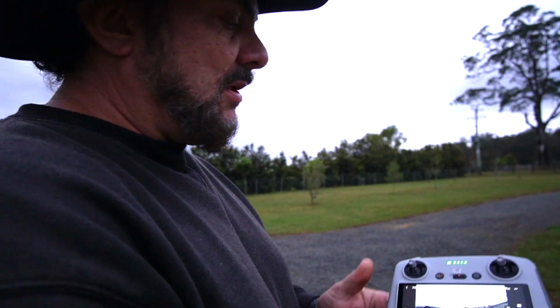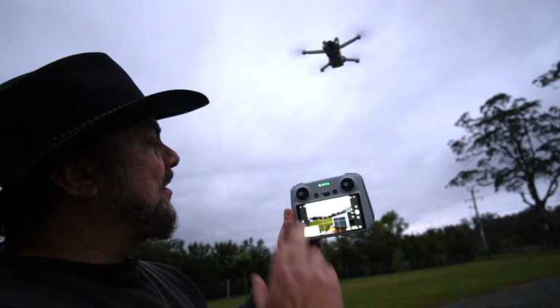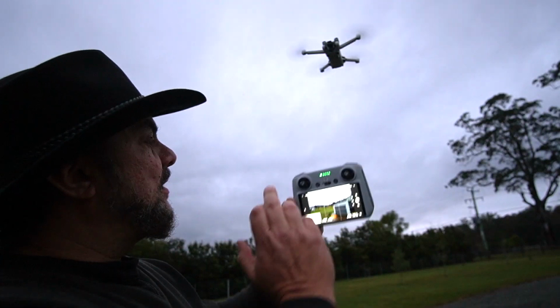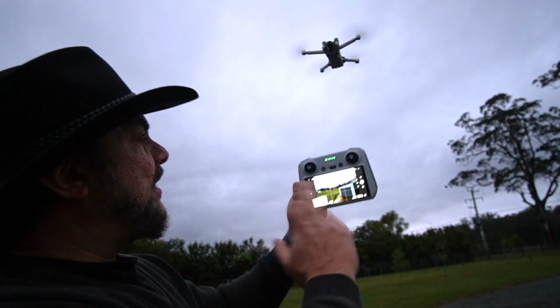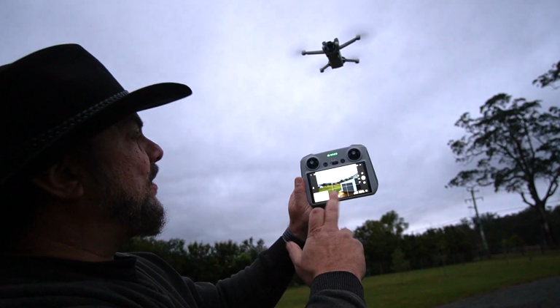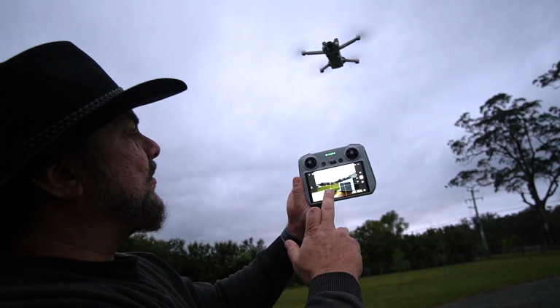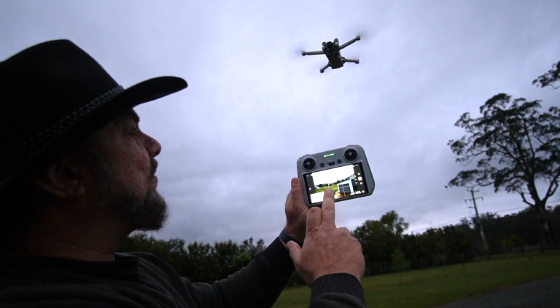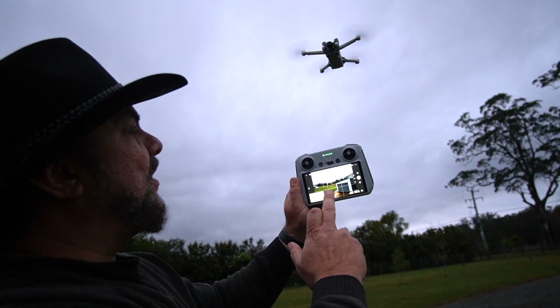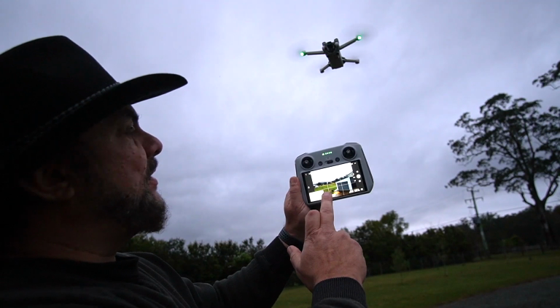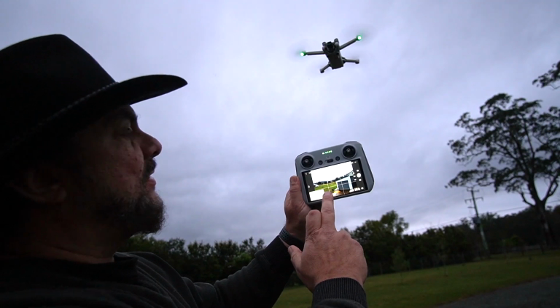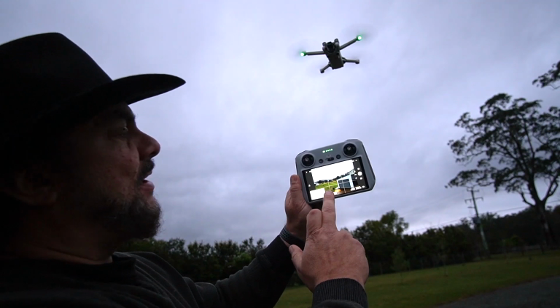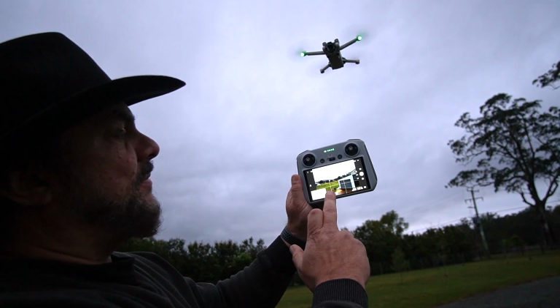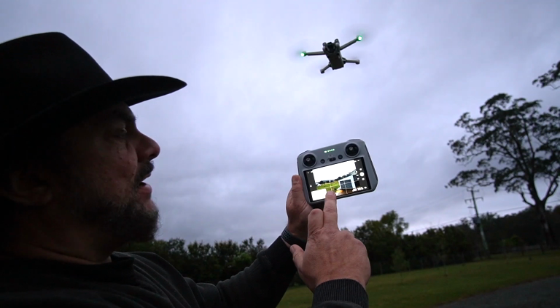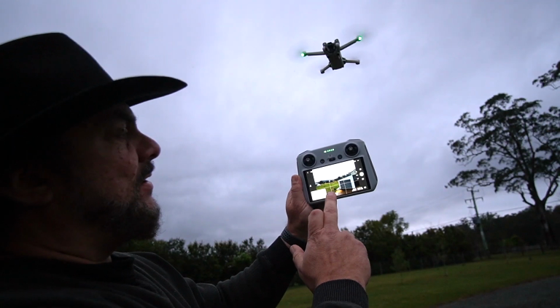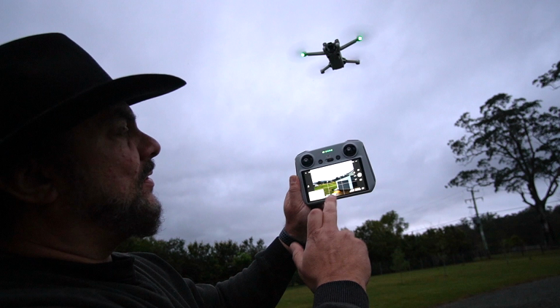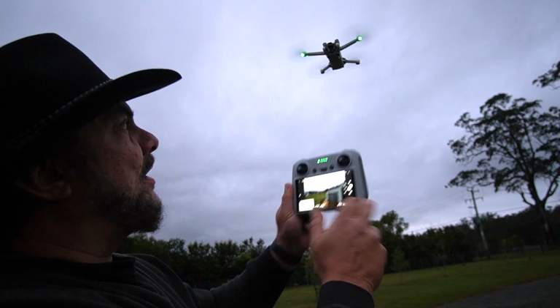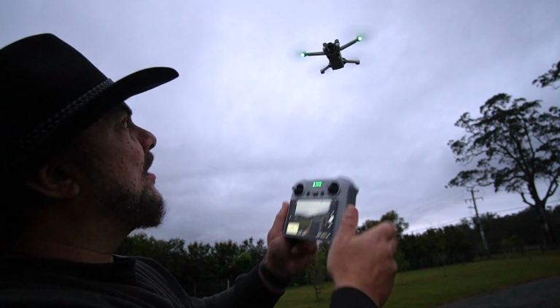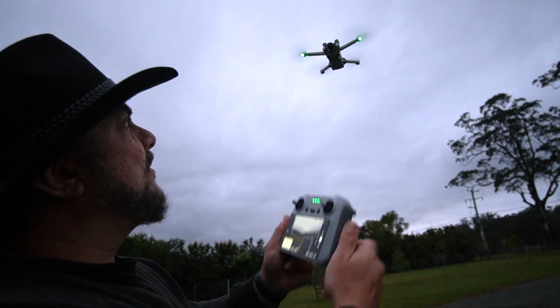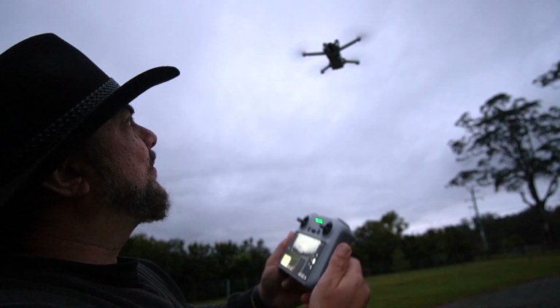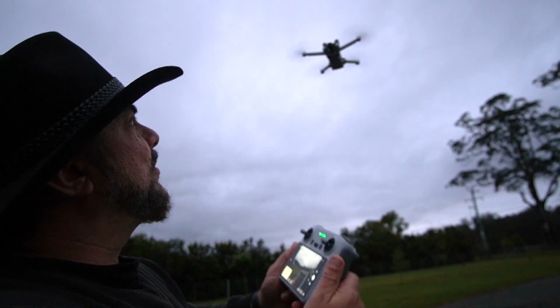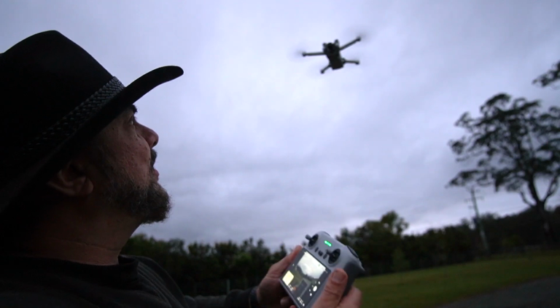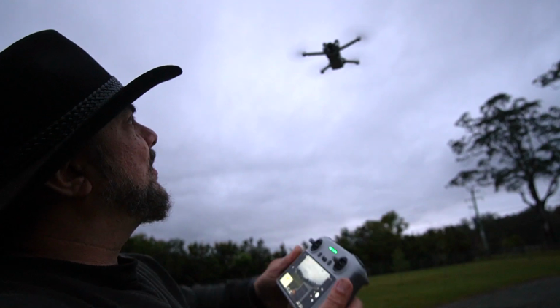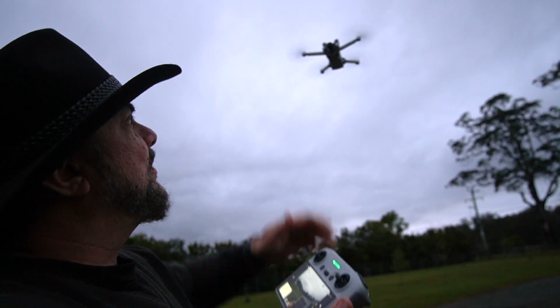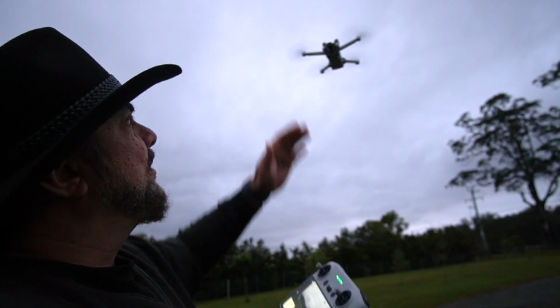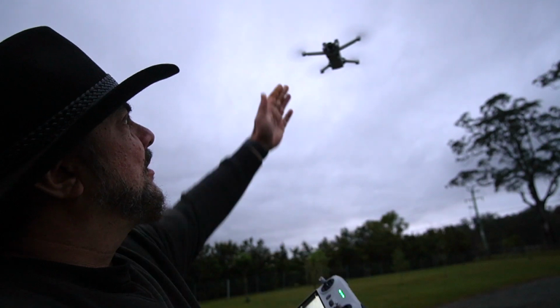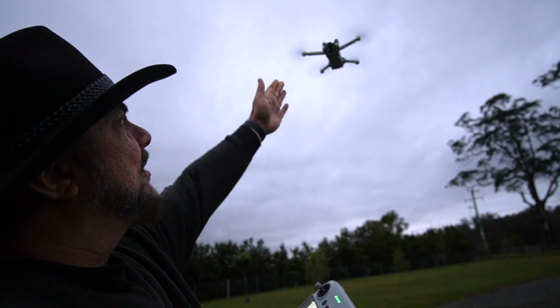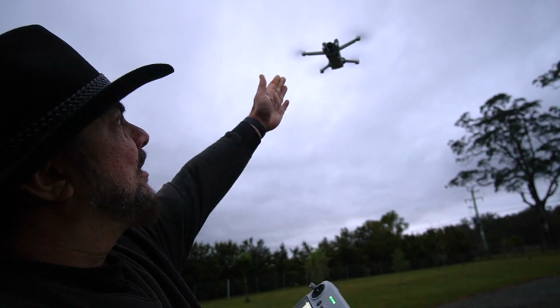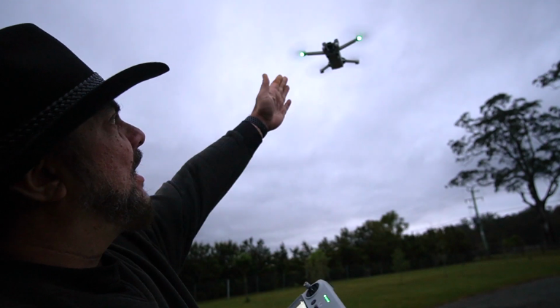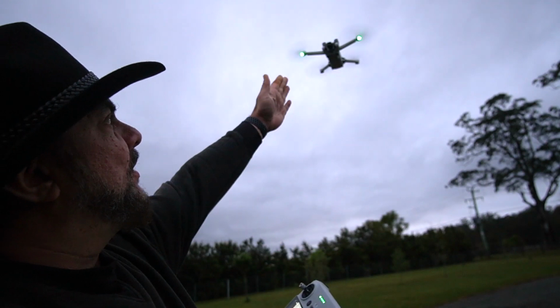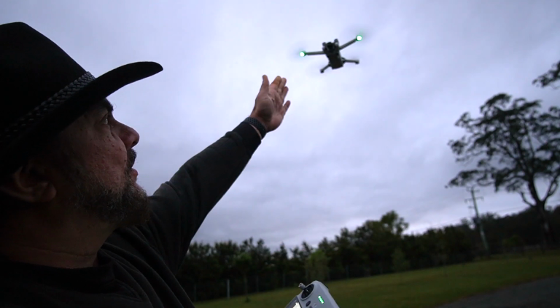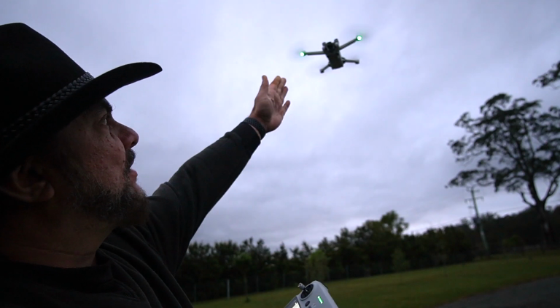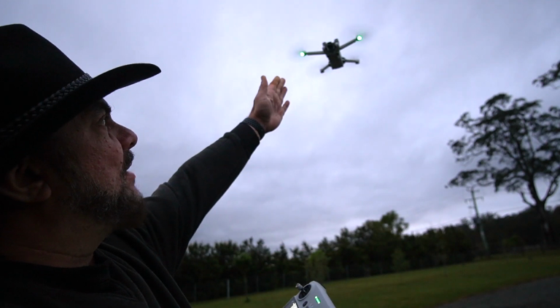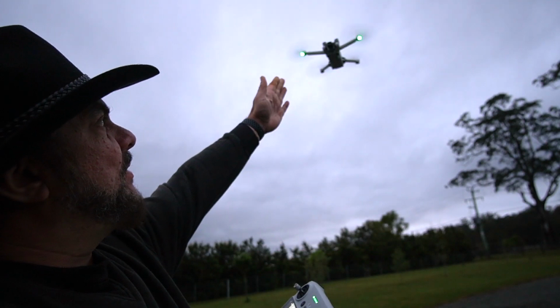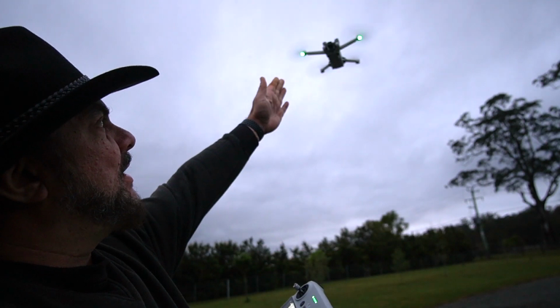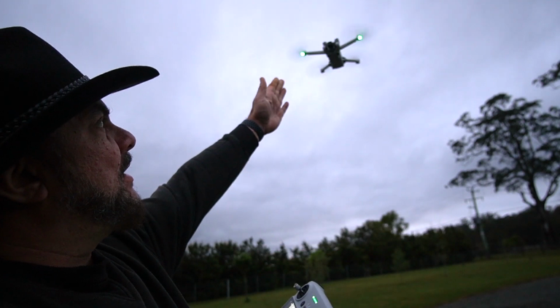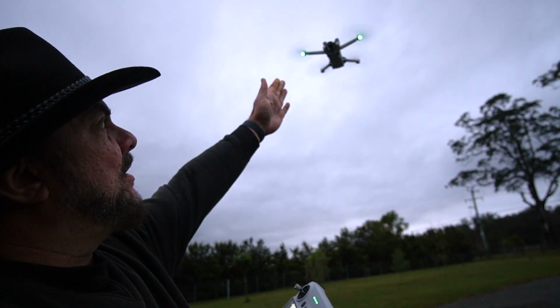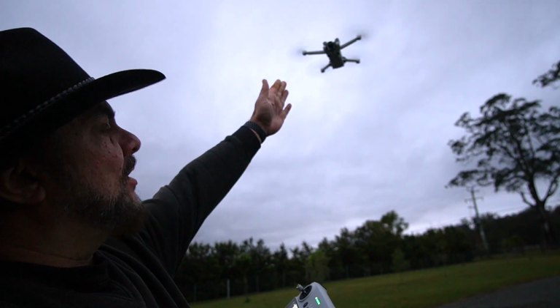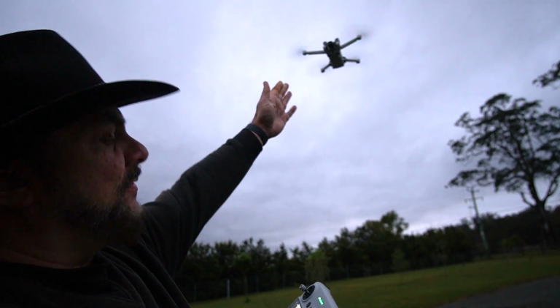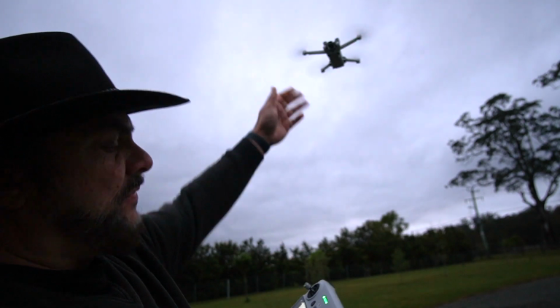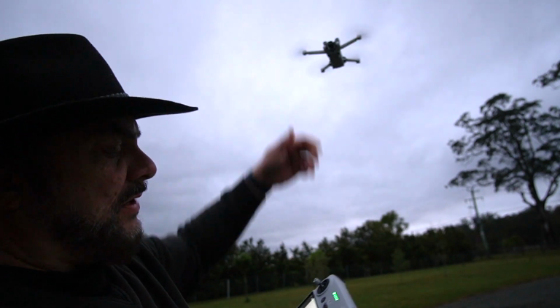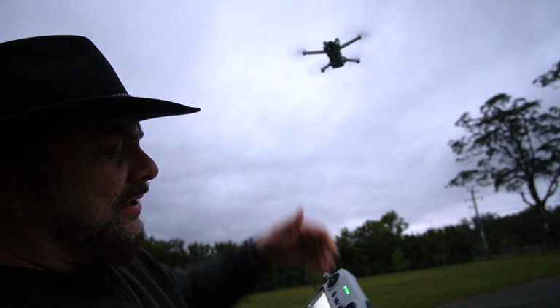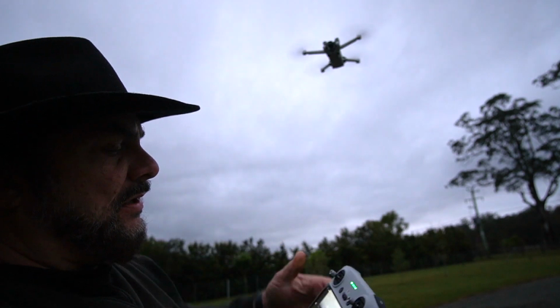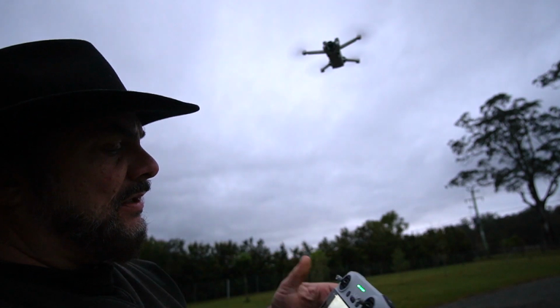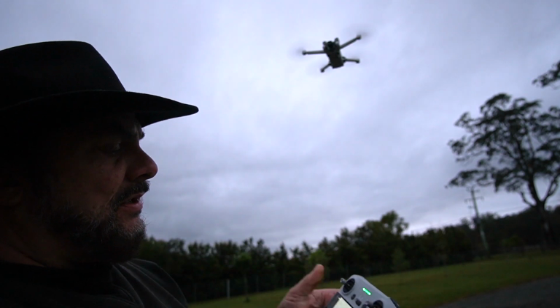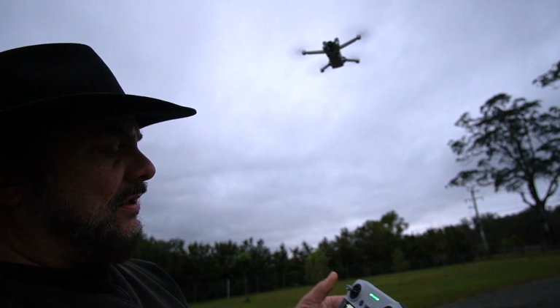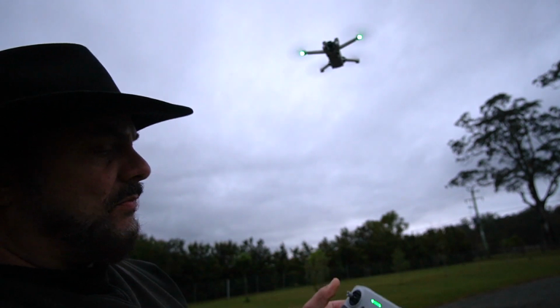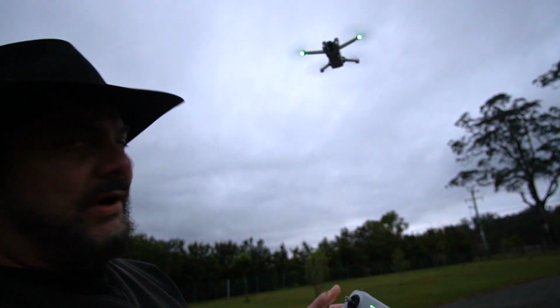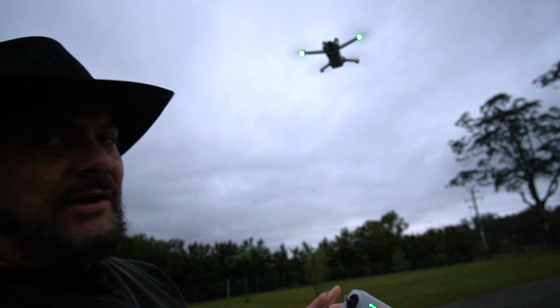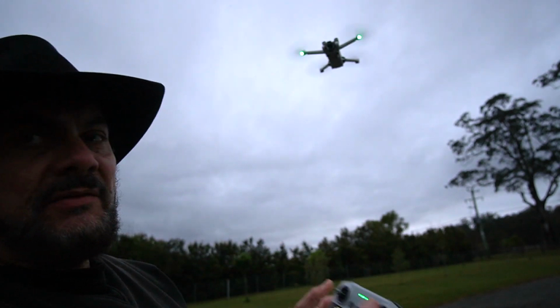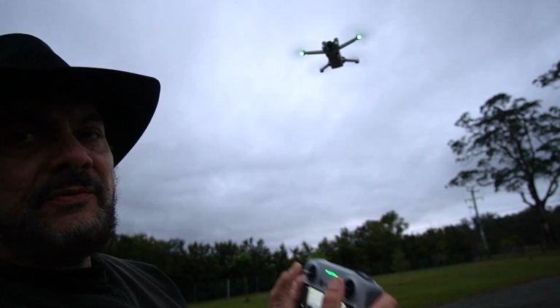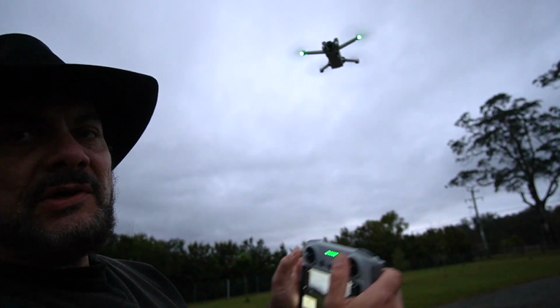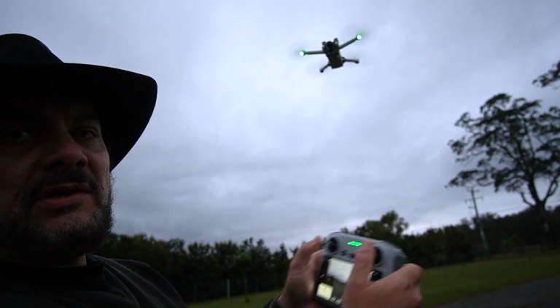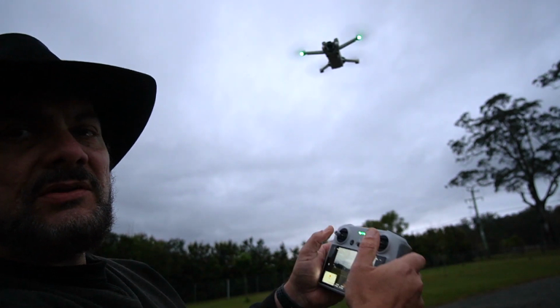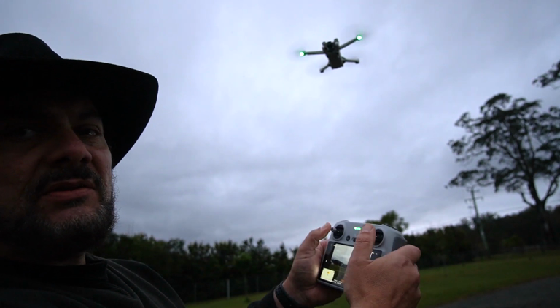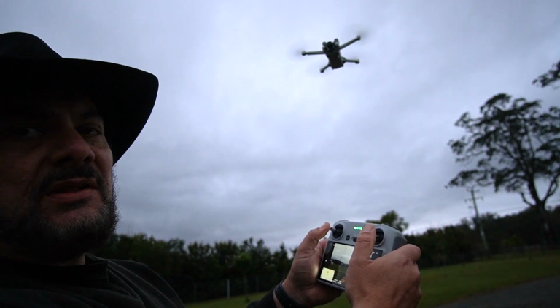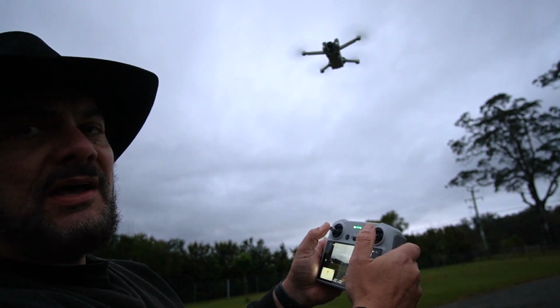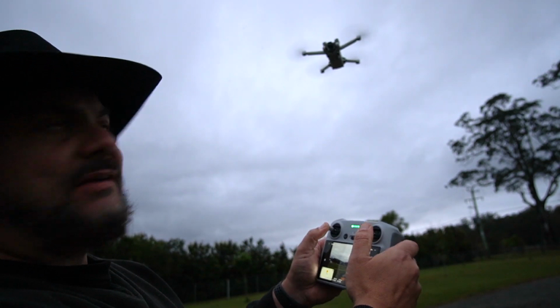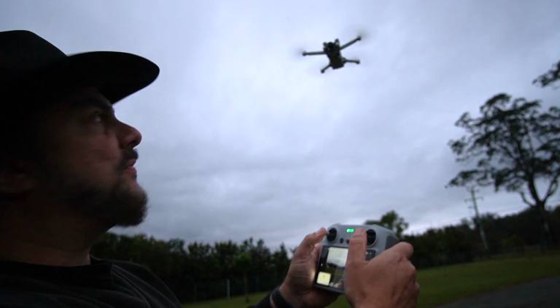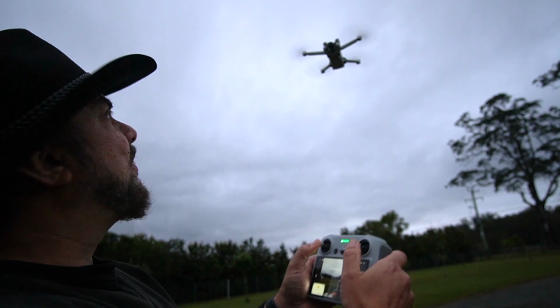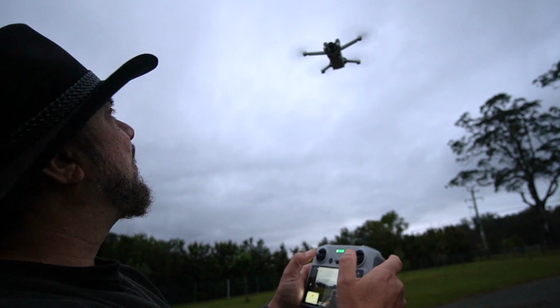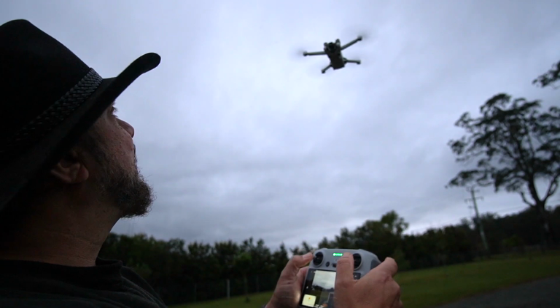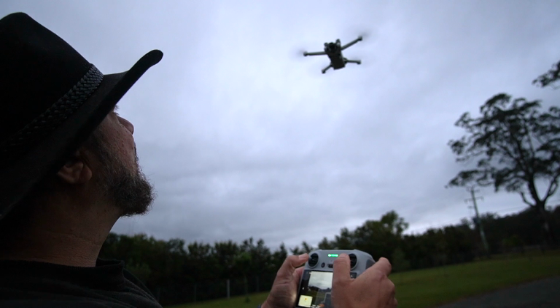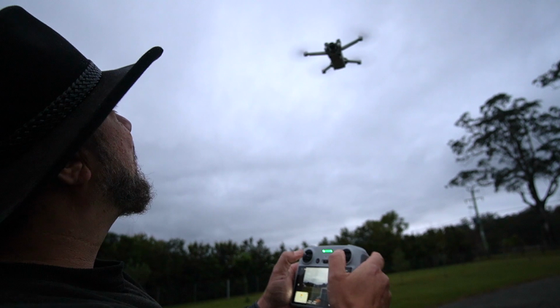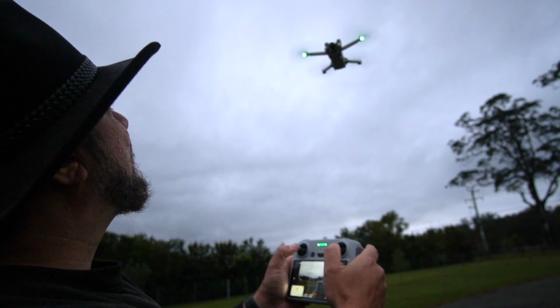Now the drone is up there at the home point, hovering and waiting for you to start flying it.